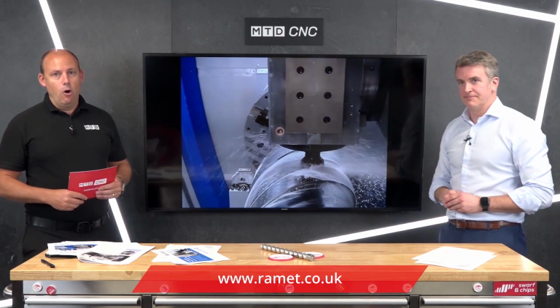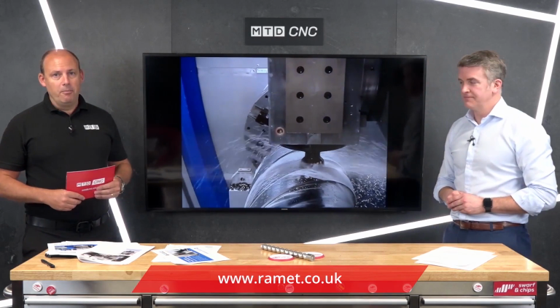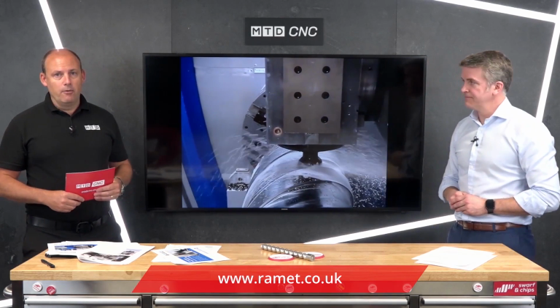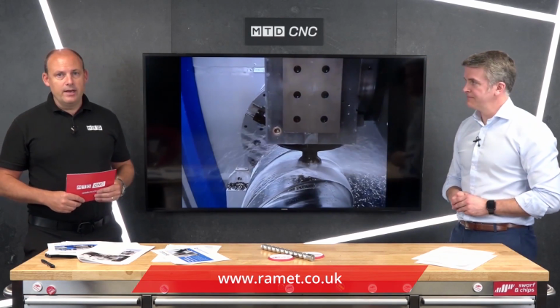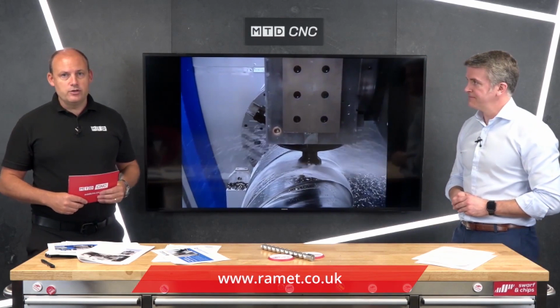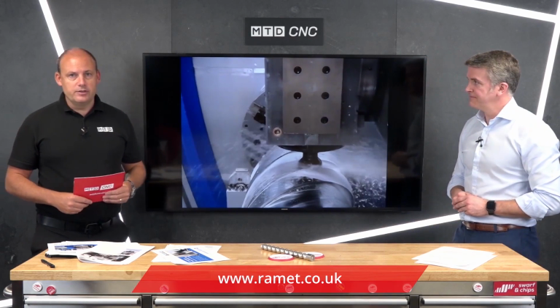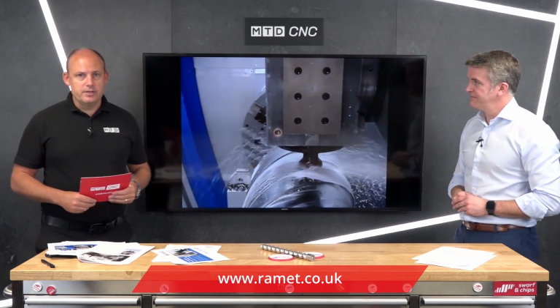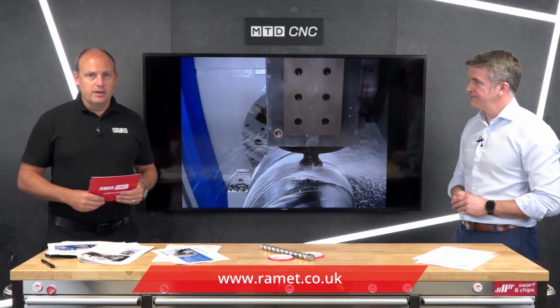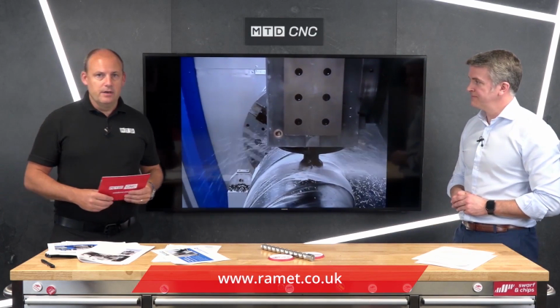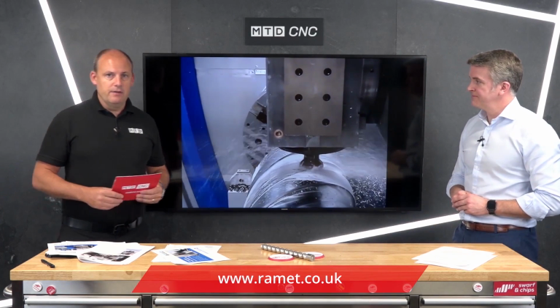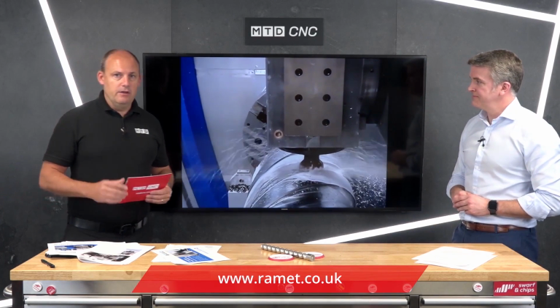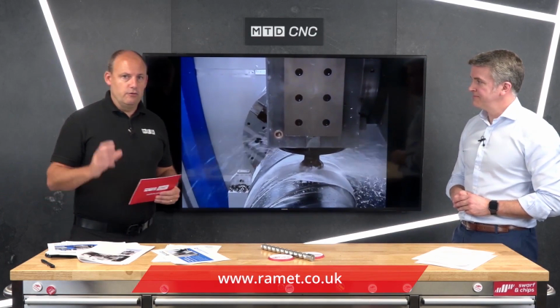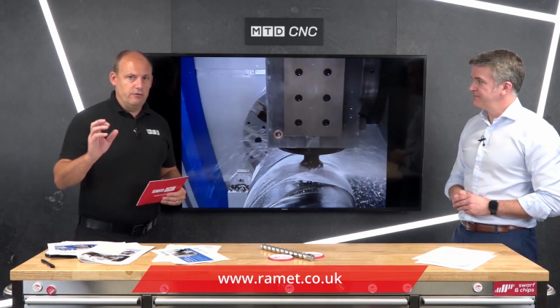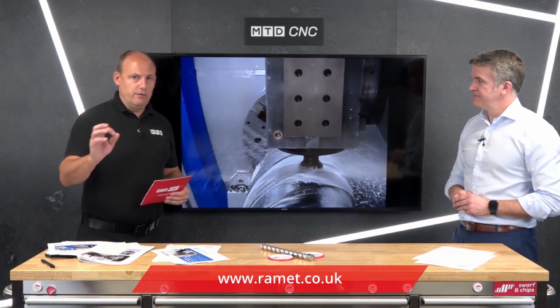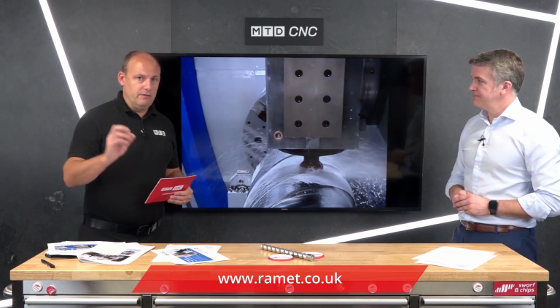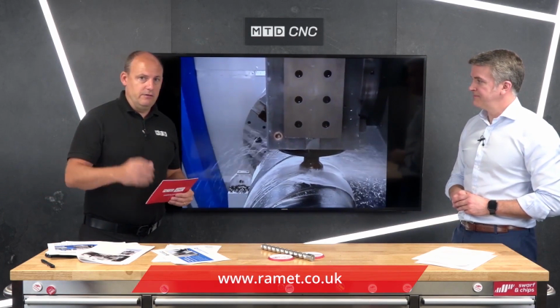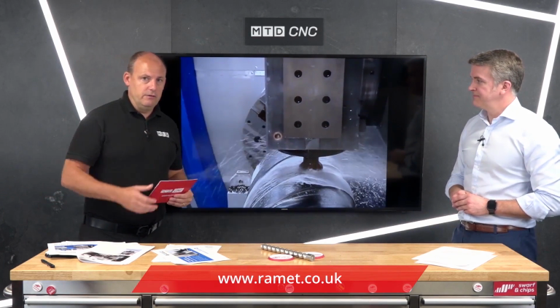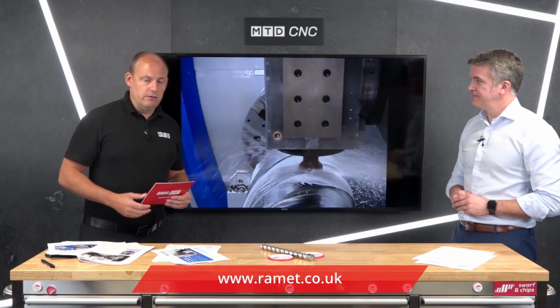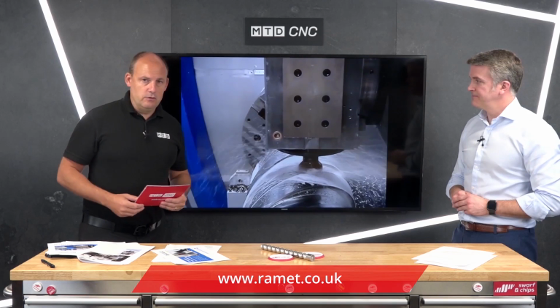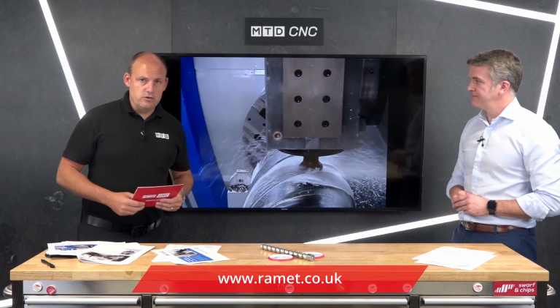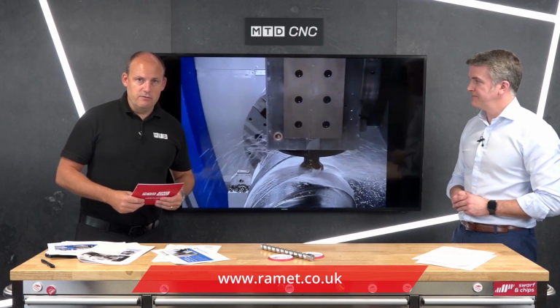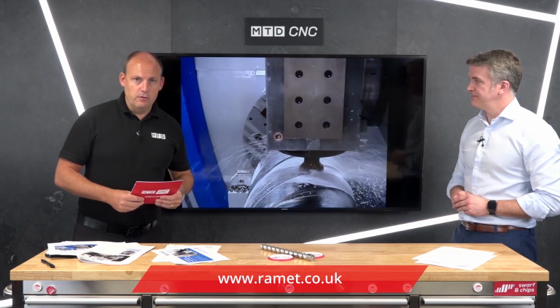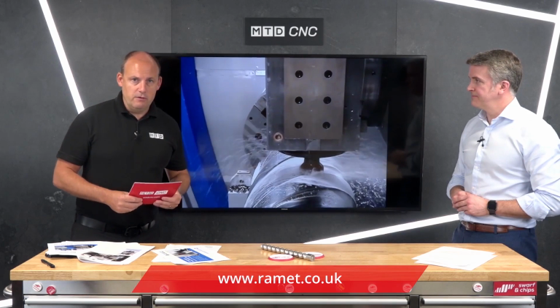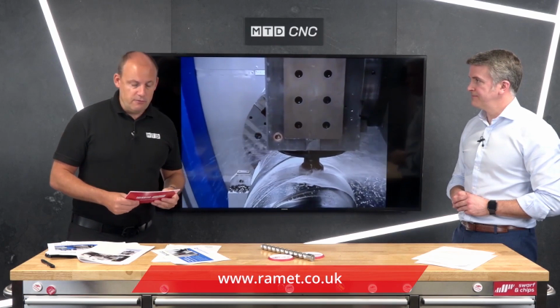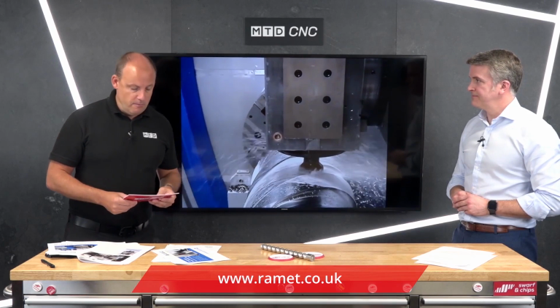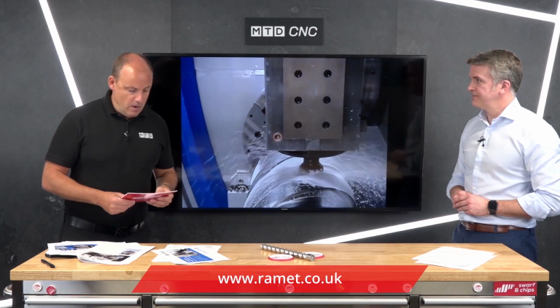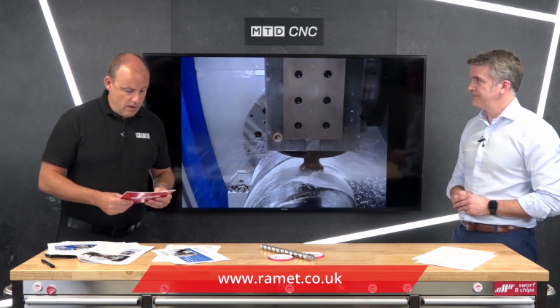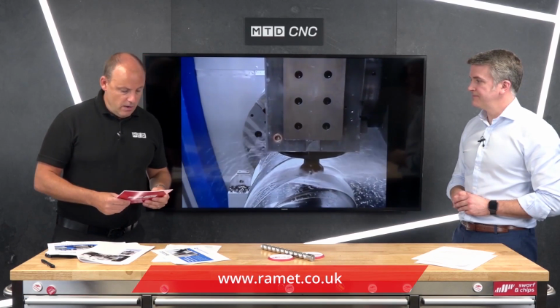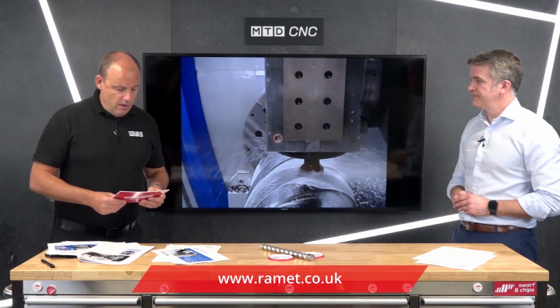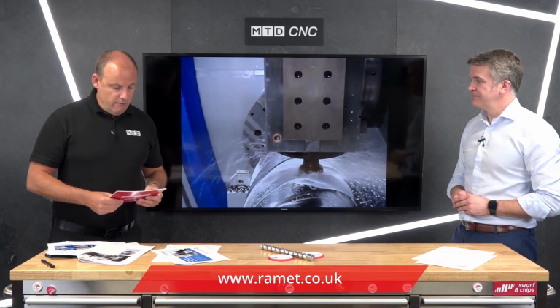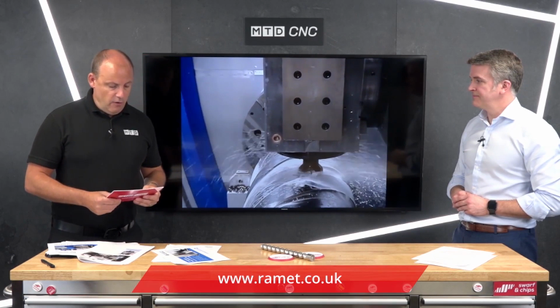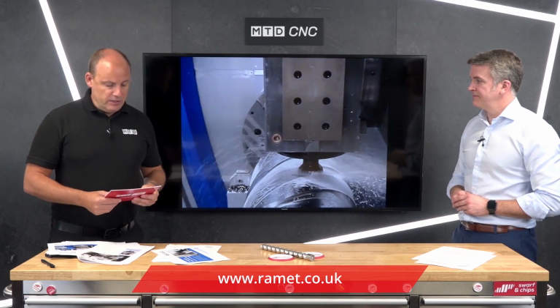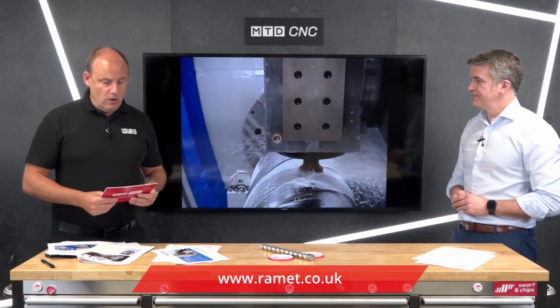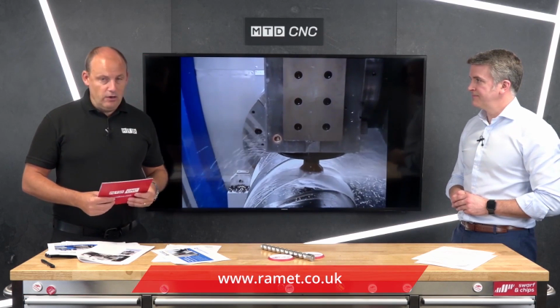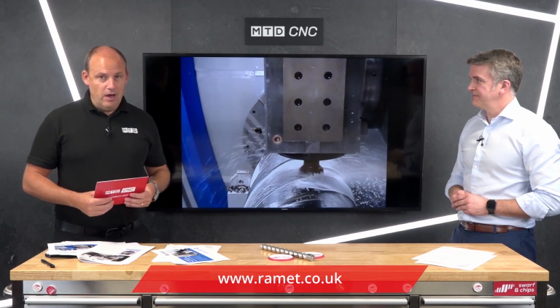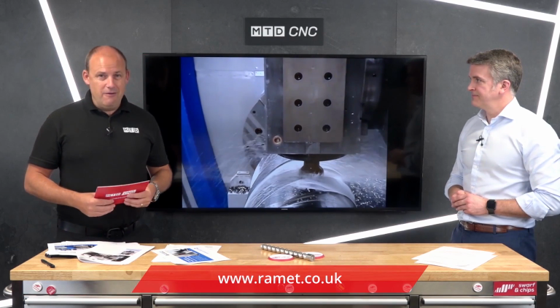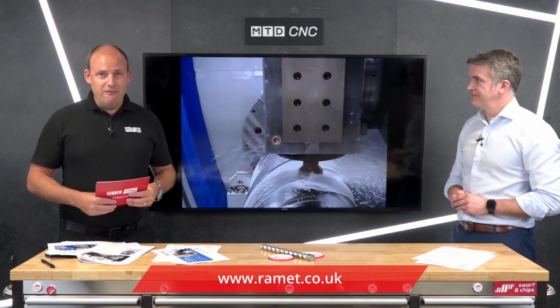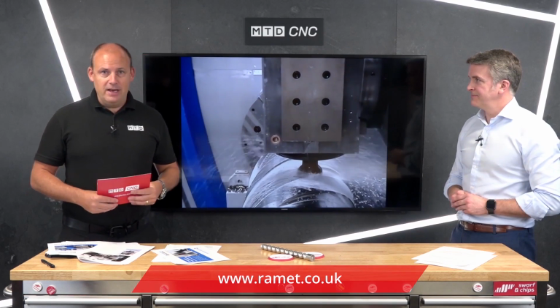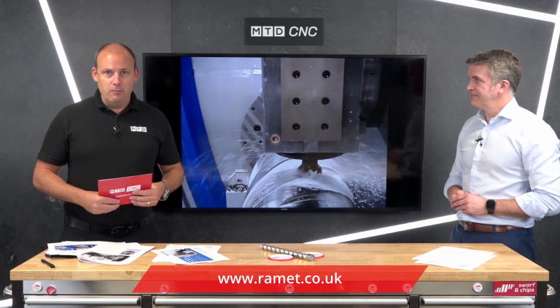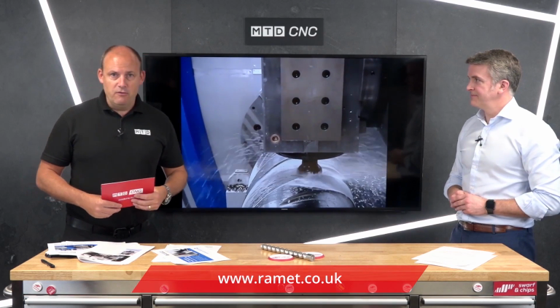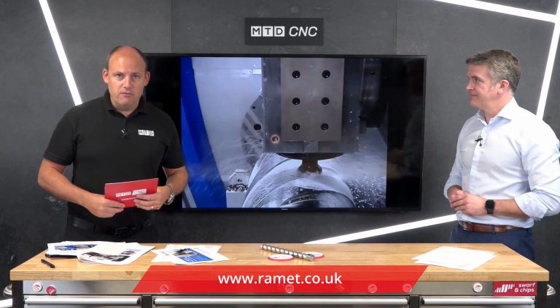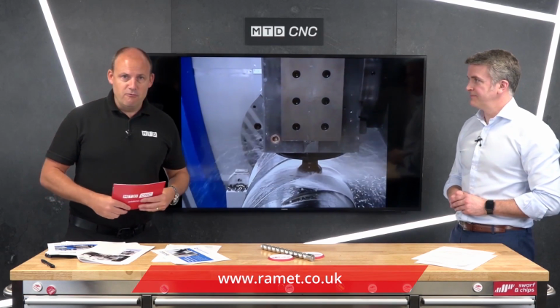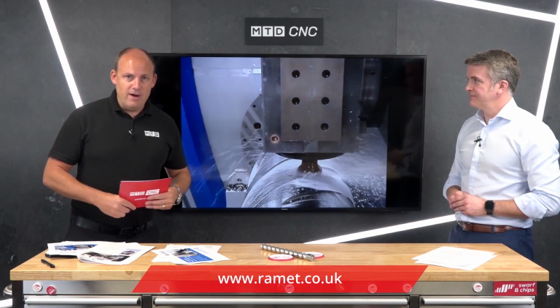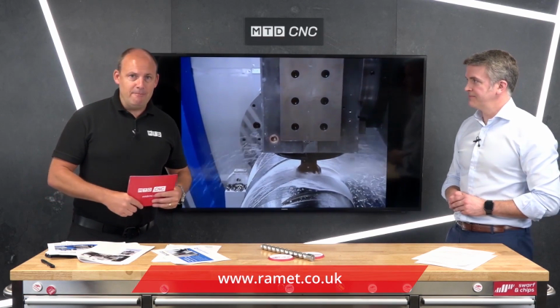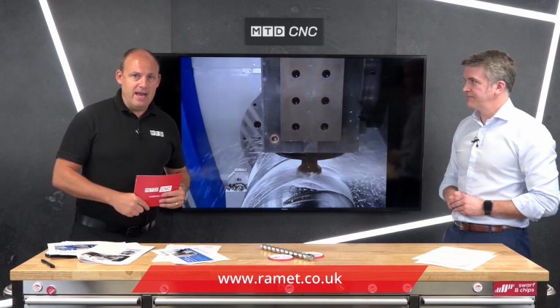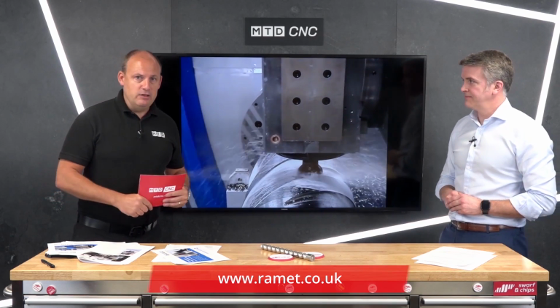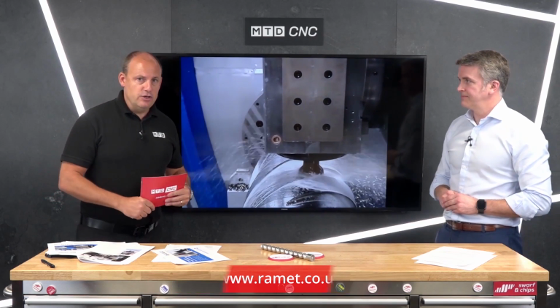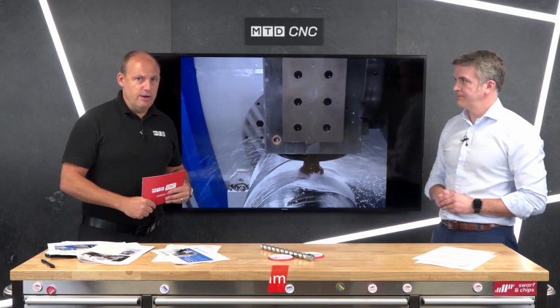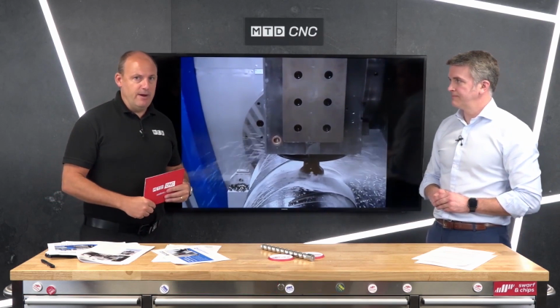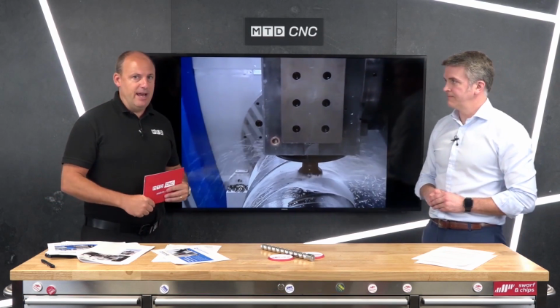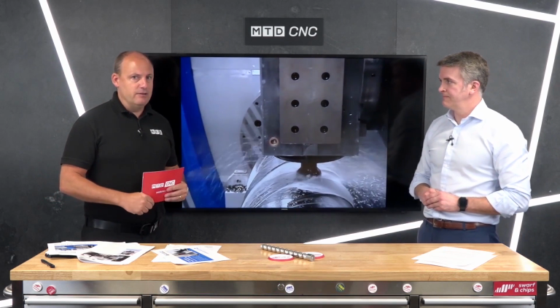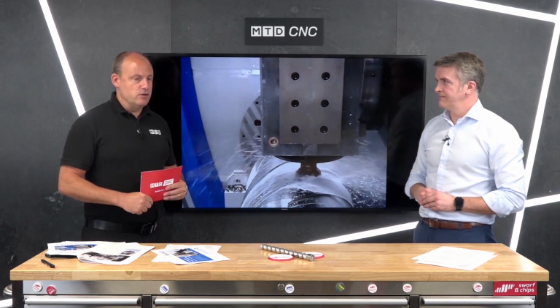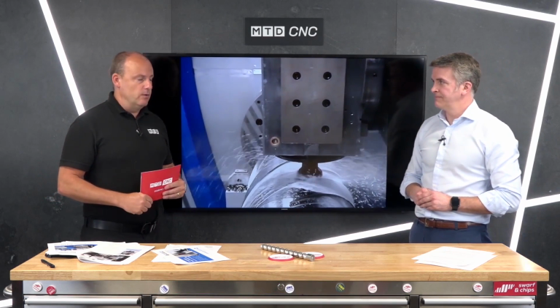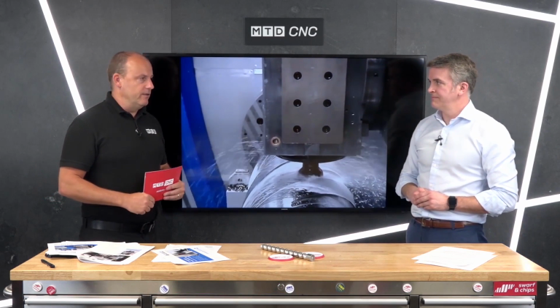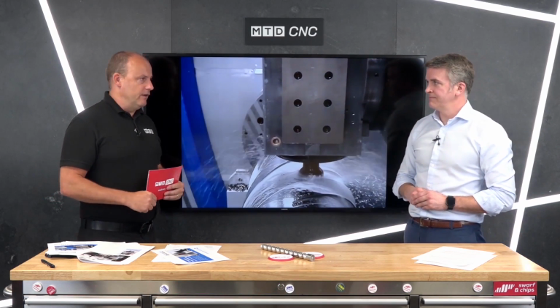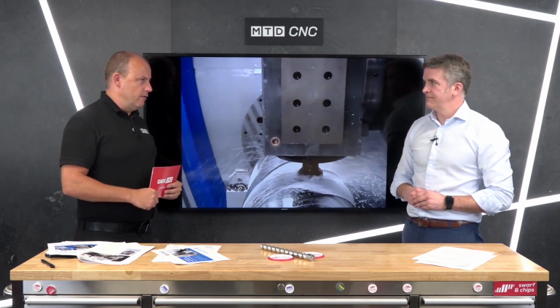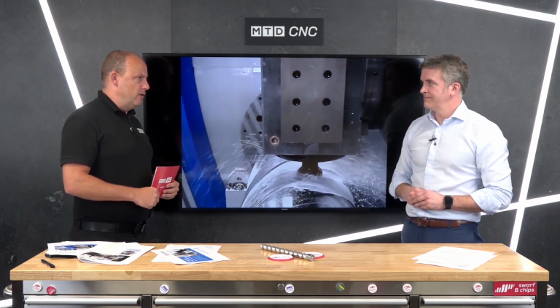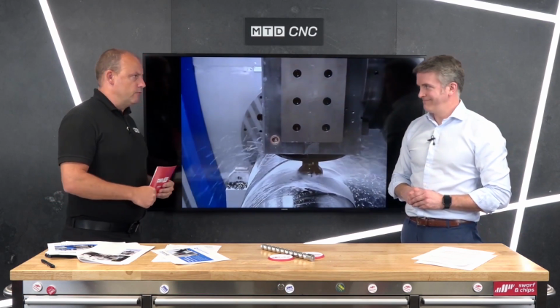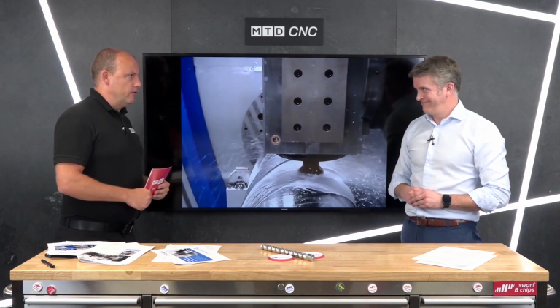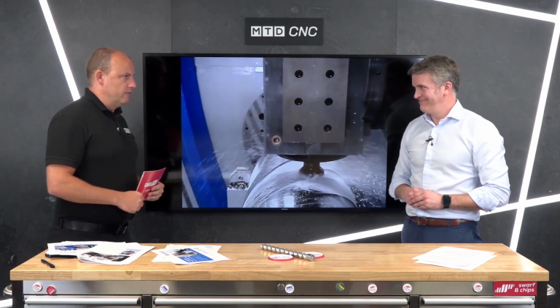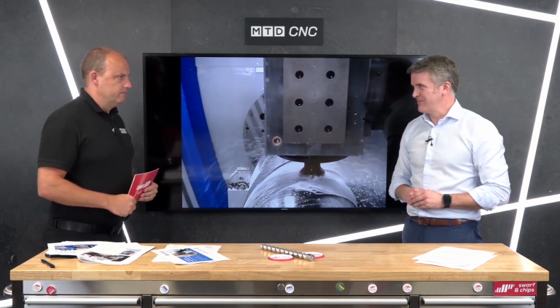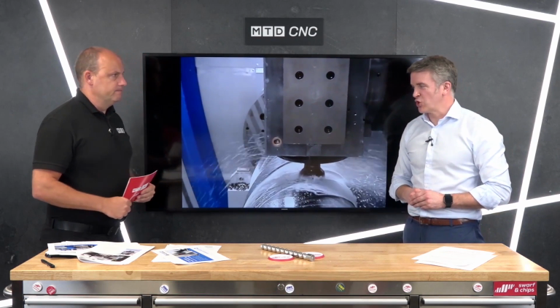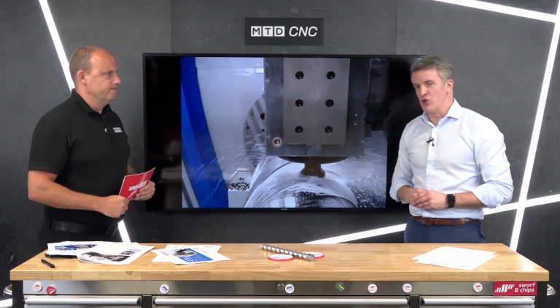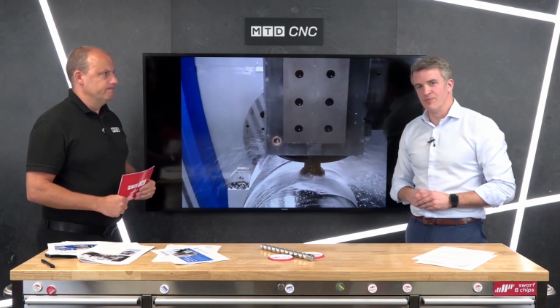So for deep hole drilling operations, this is a solution for you from Weingartner, available from RAM Engineering and Tooling. Thank you very much, Ross.